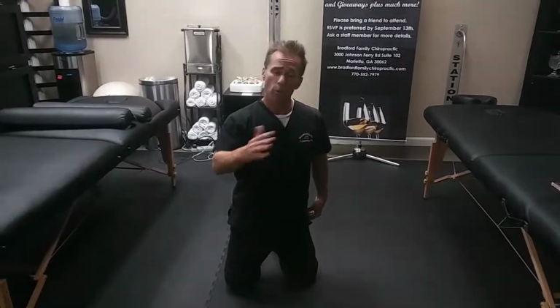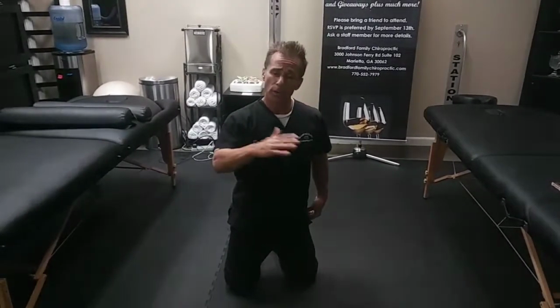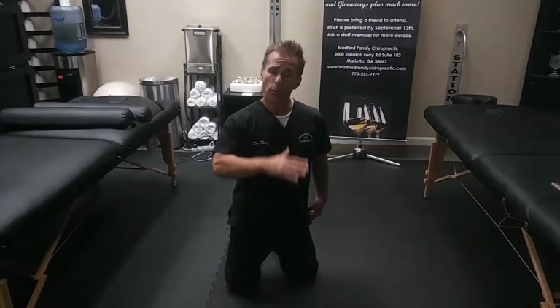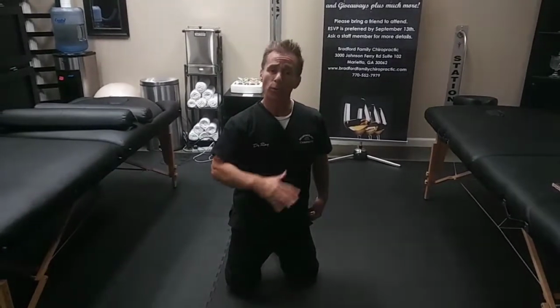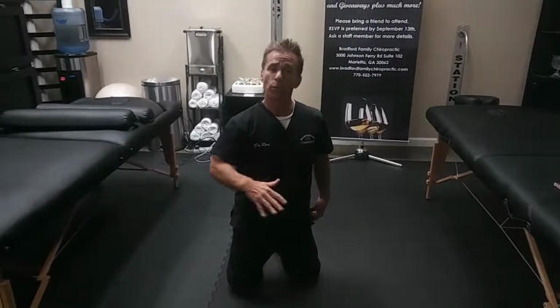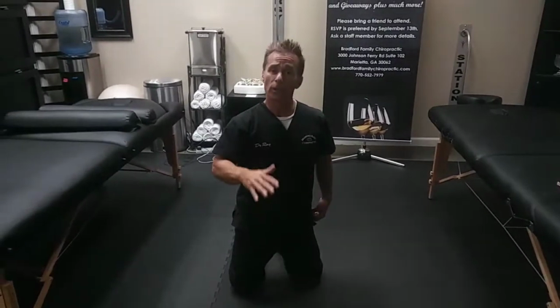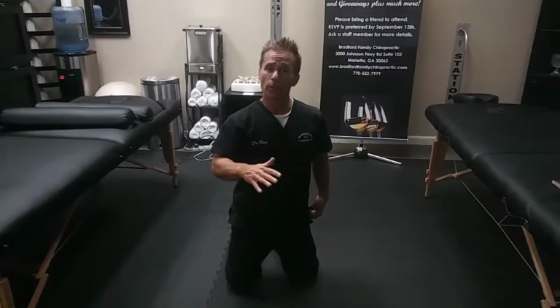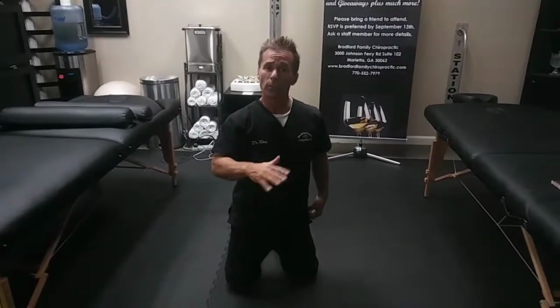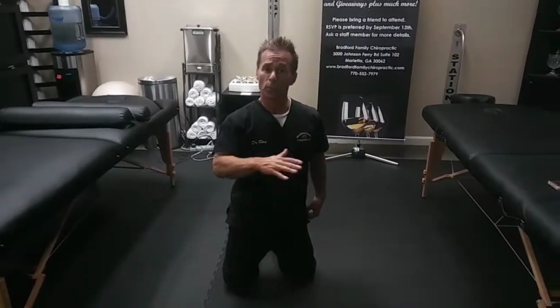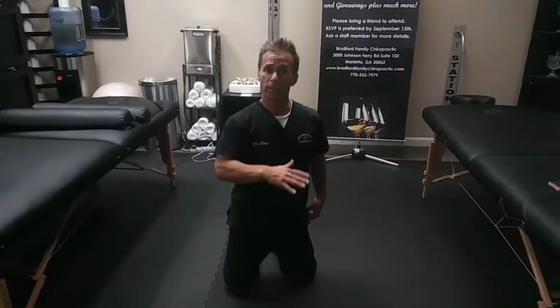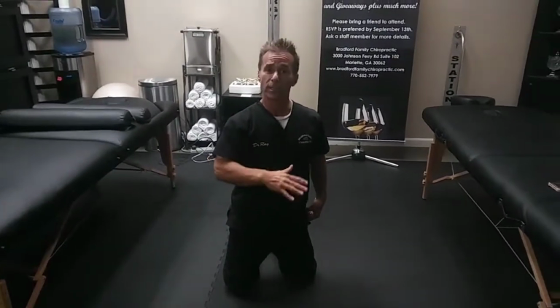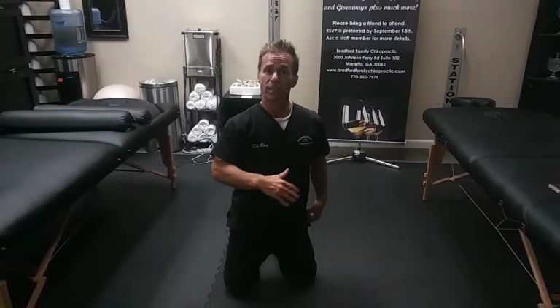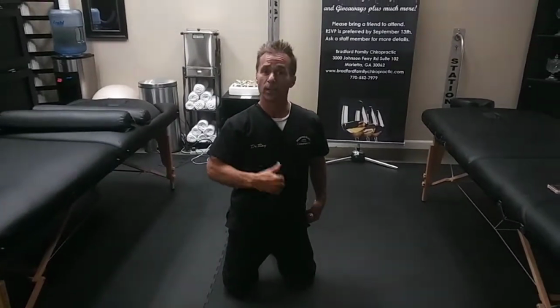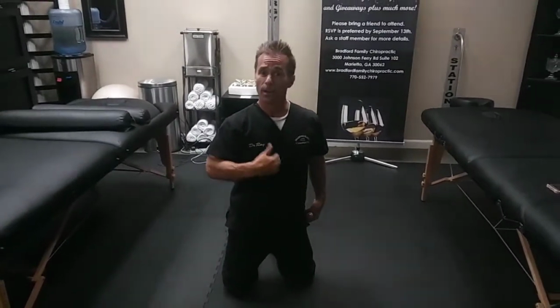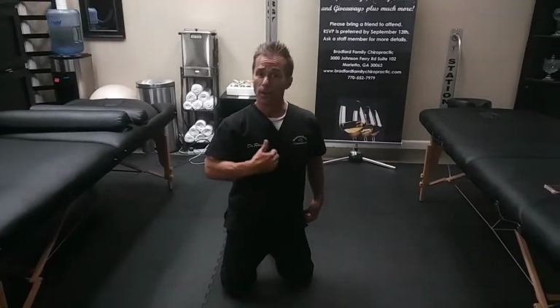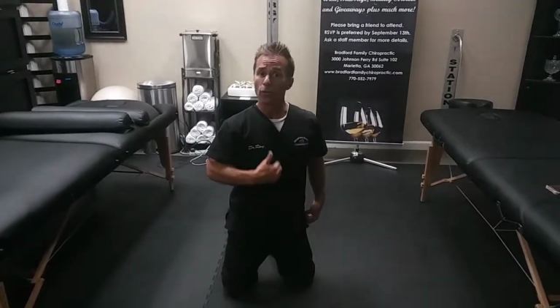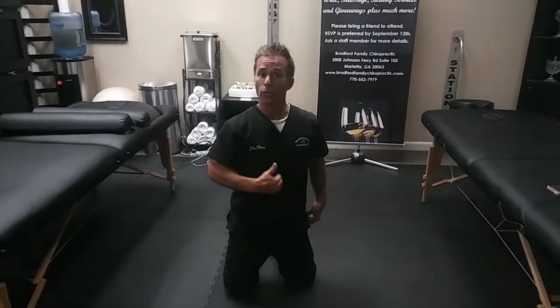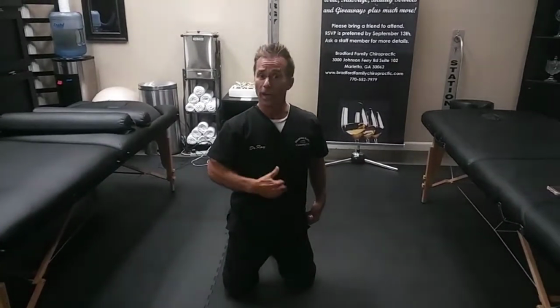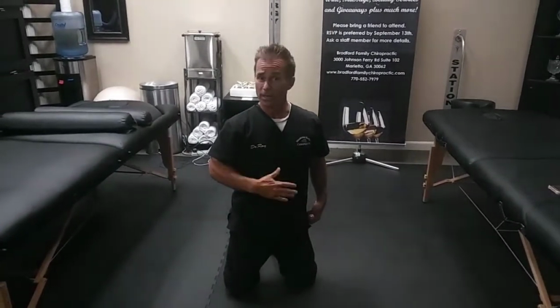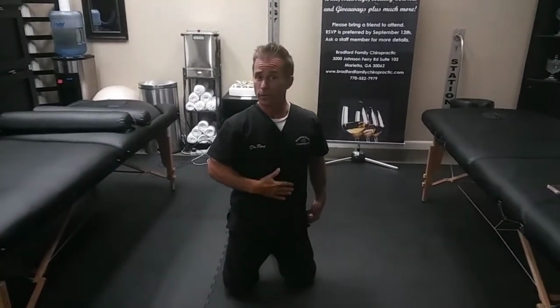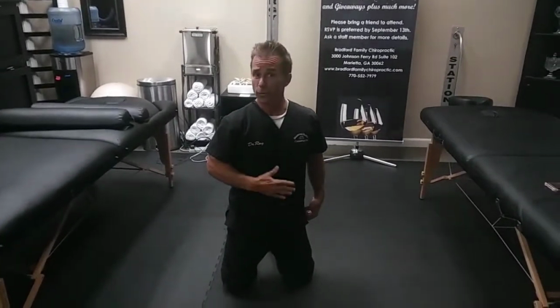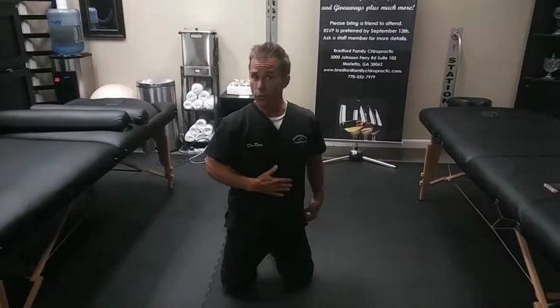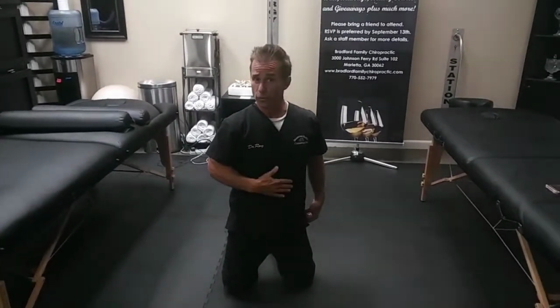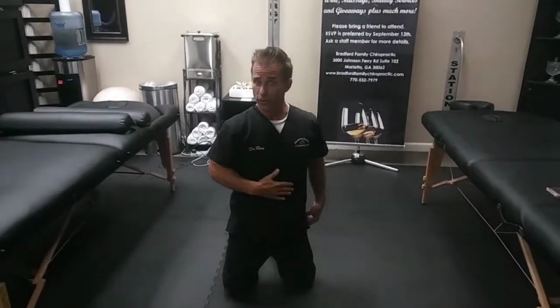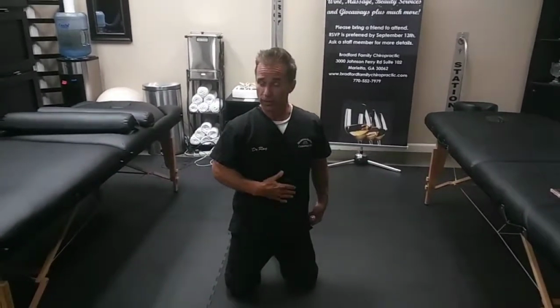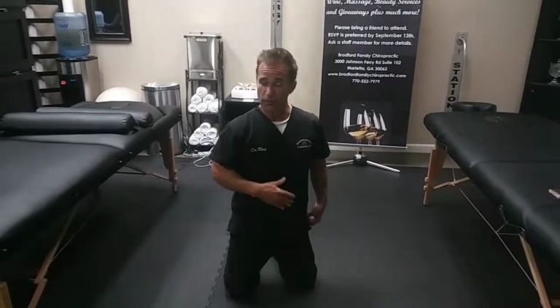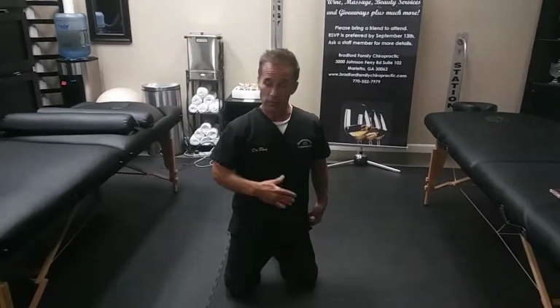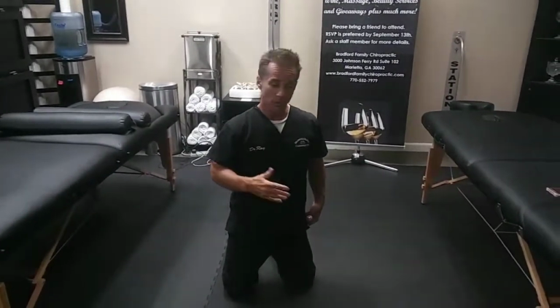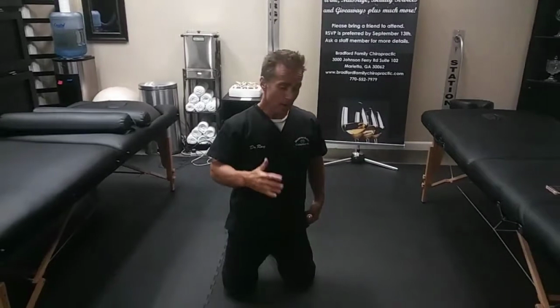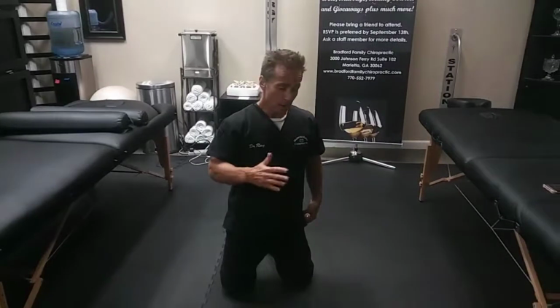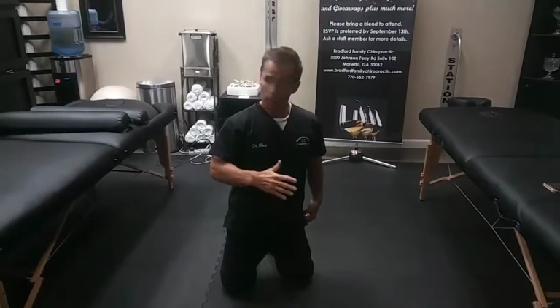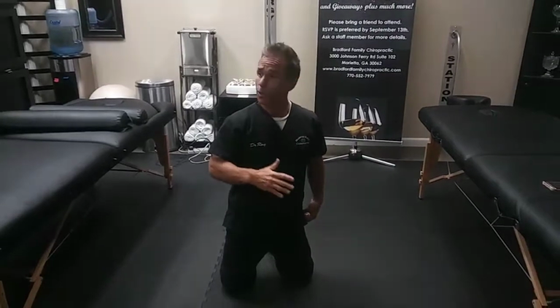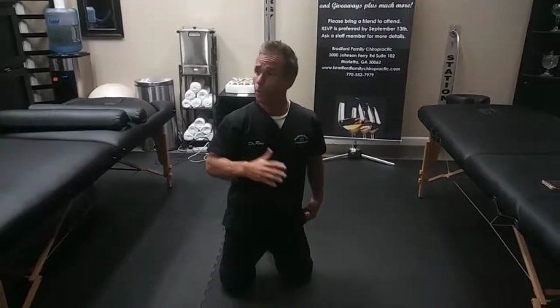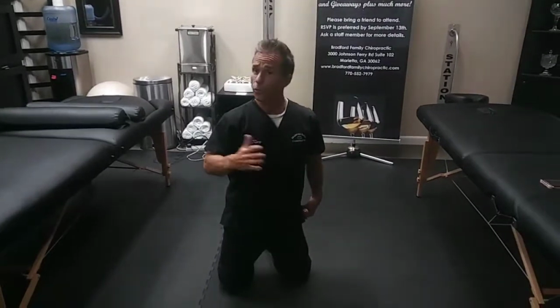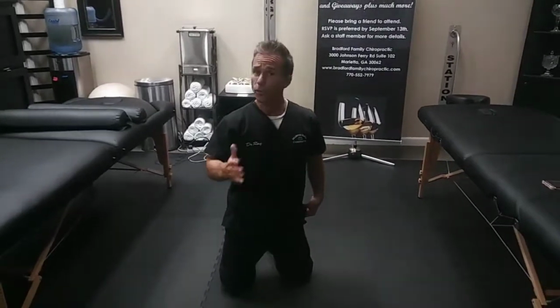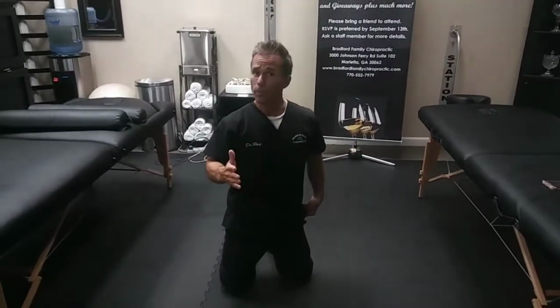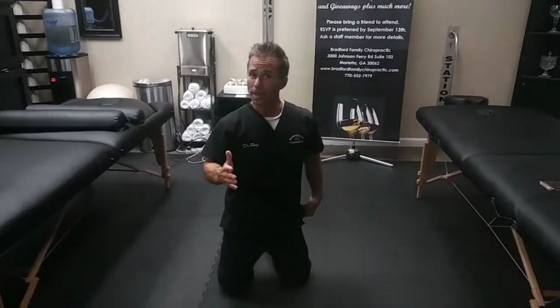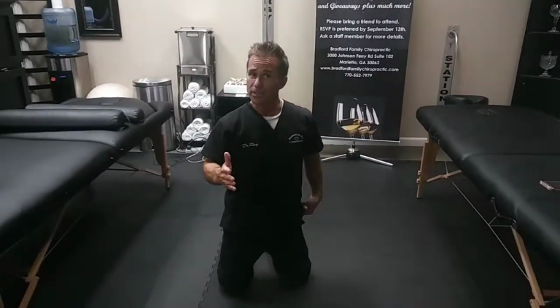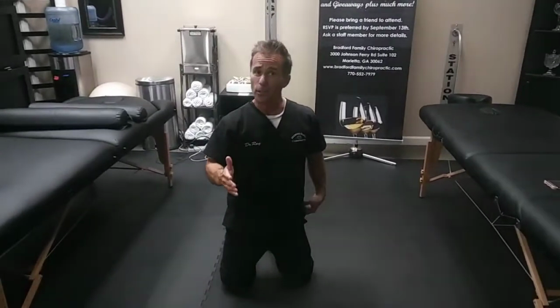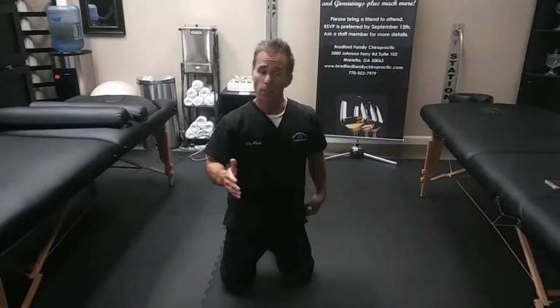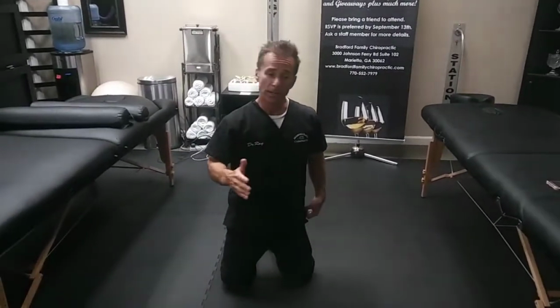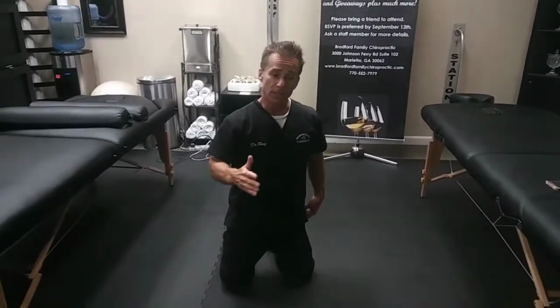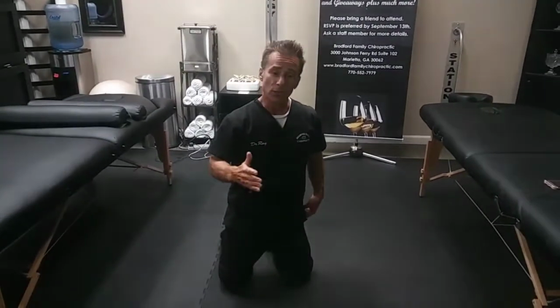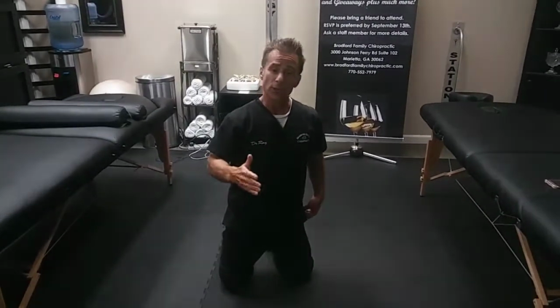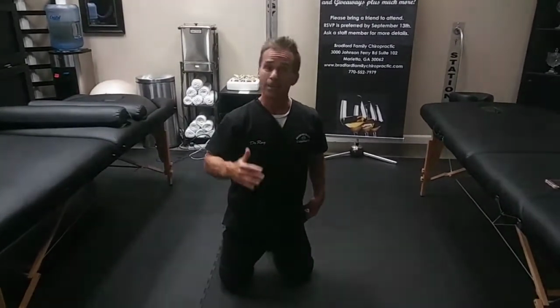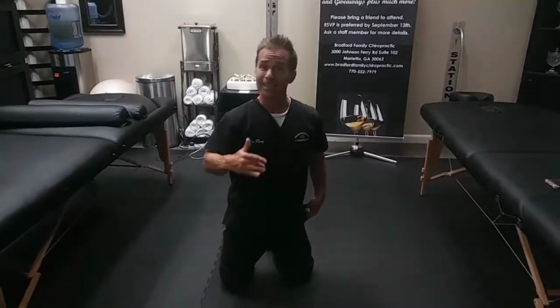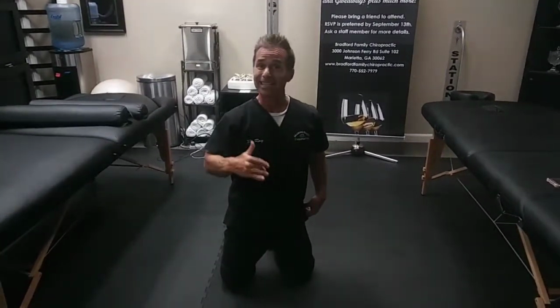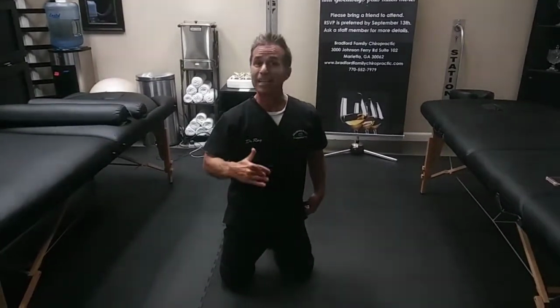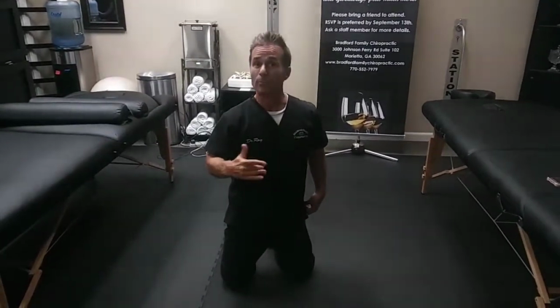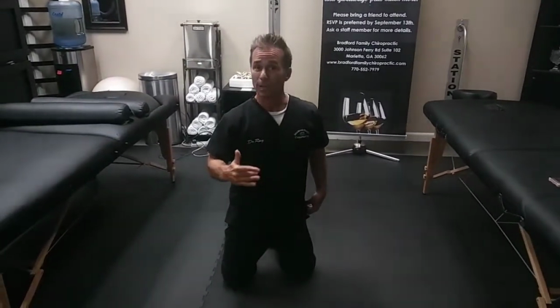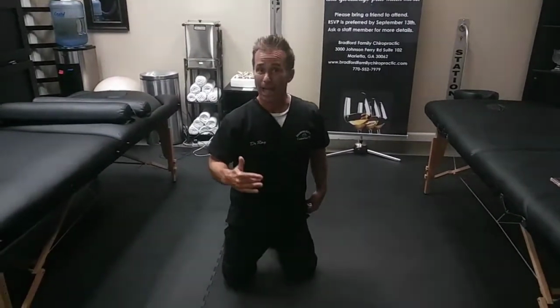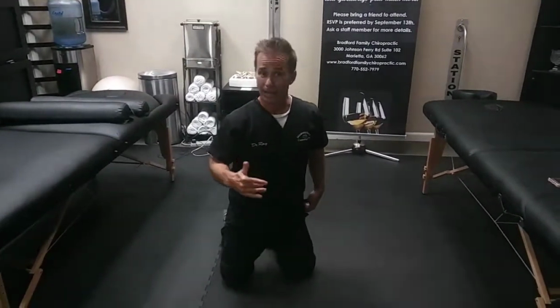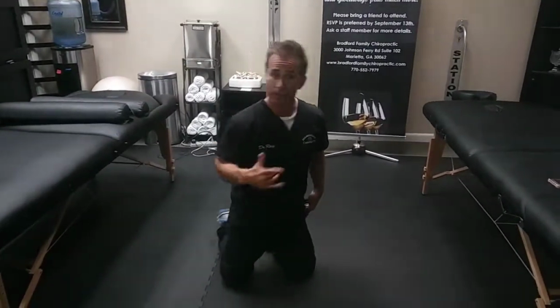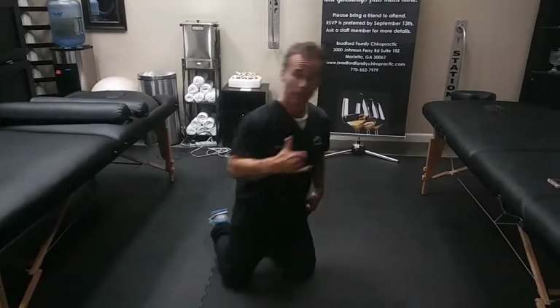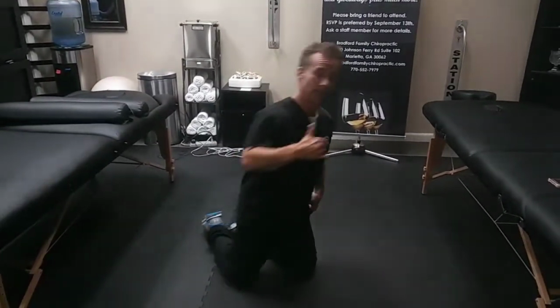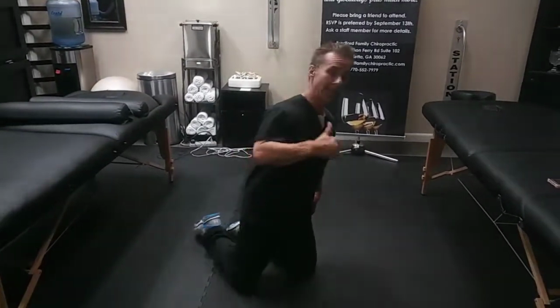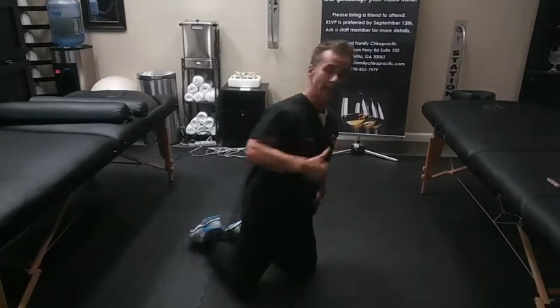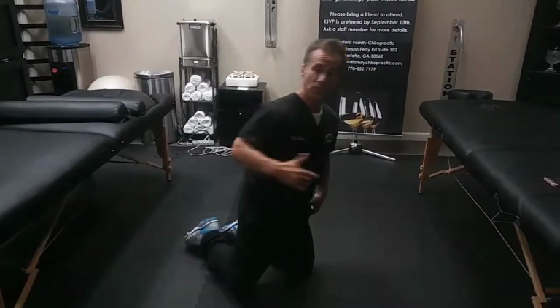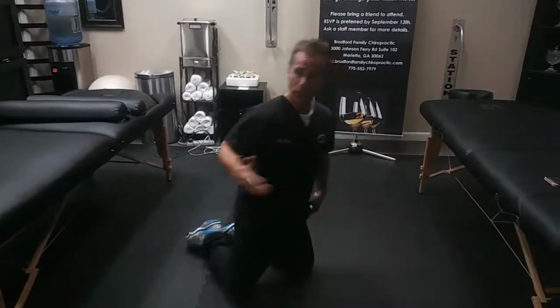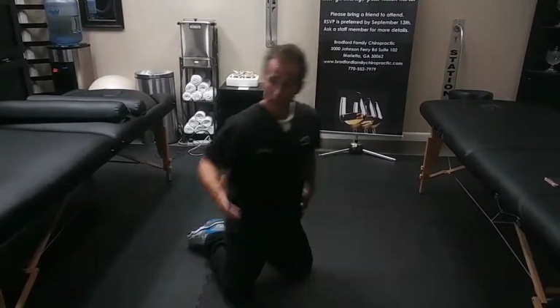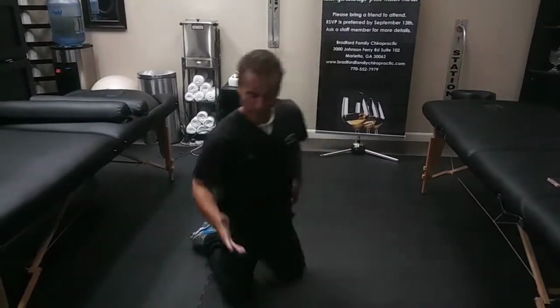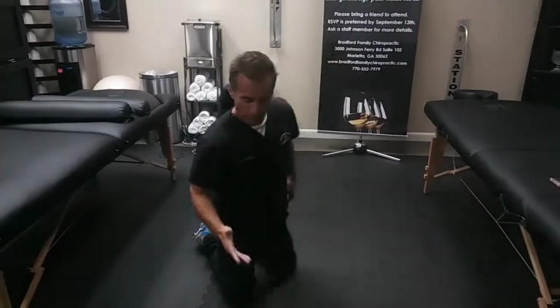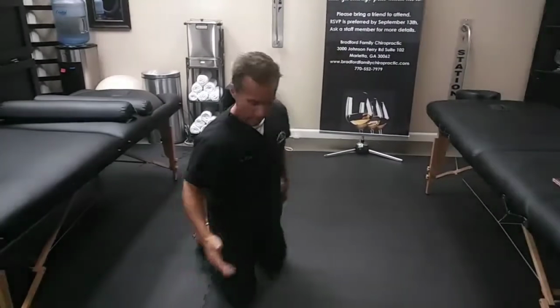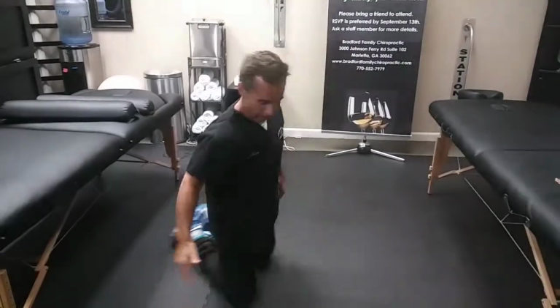We're going to go into a little bit more detail about other anterior core strength. We're going to go with a real basic one — it's going to be a knee plank, an anterior knee plank.